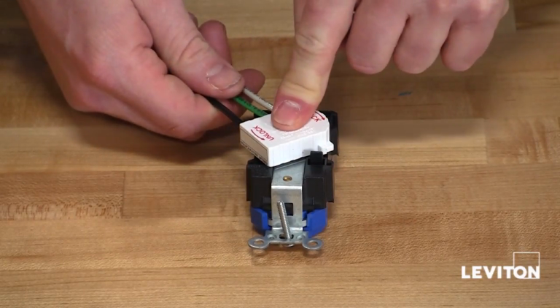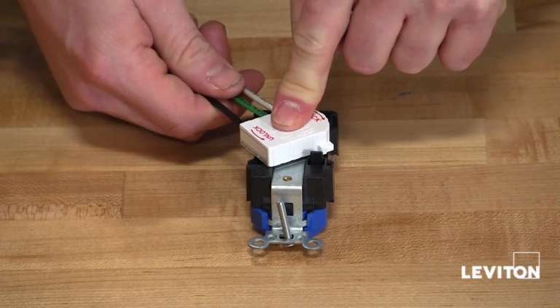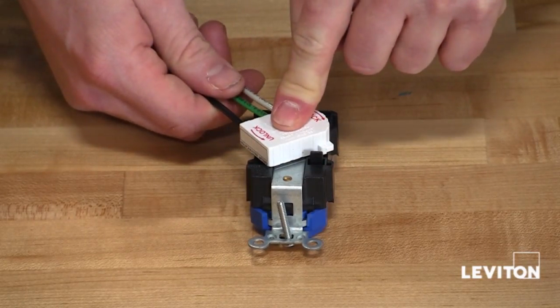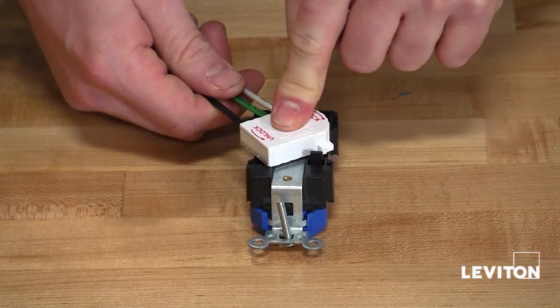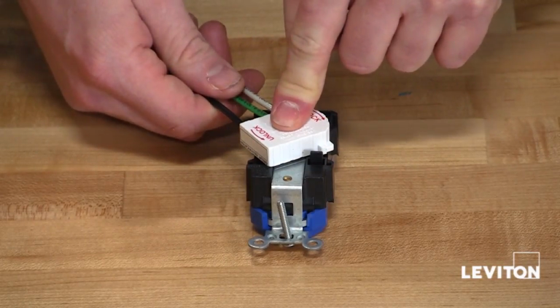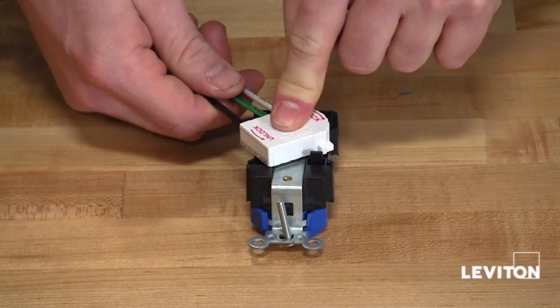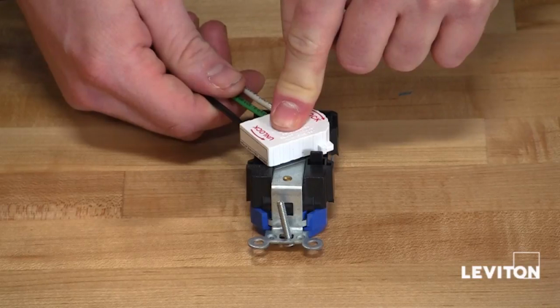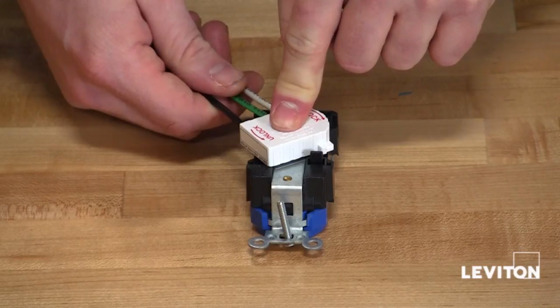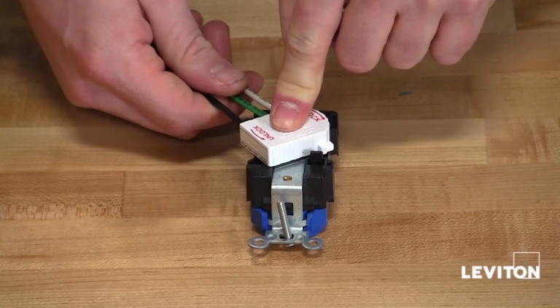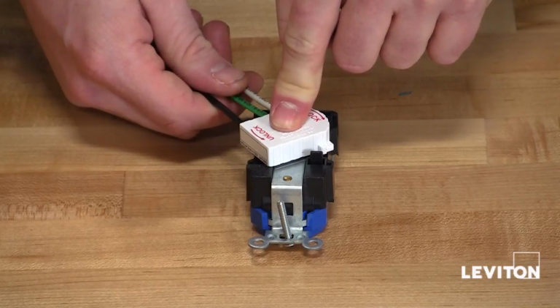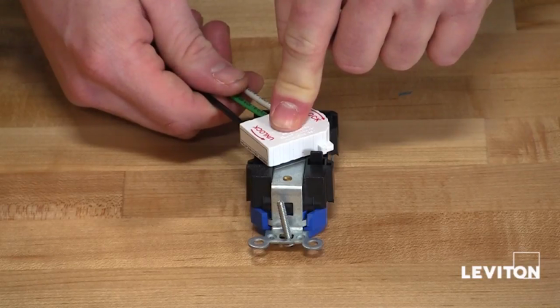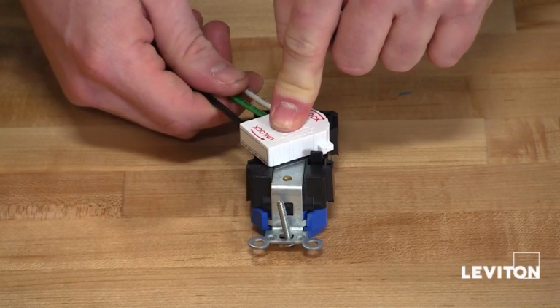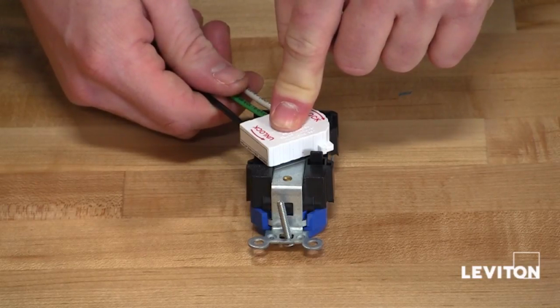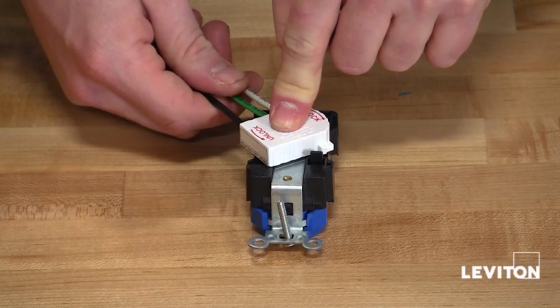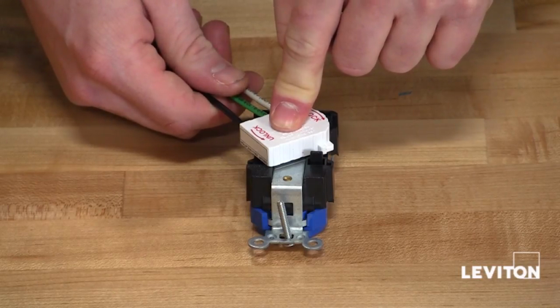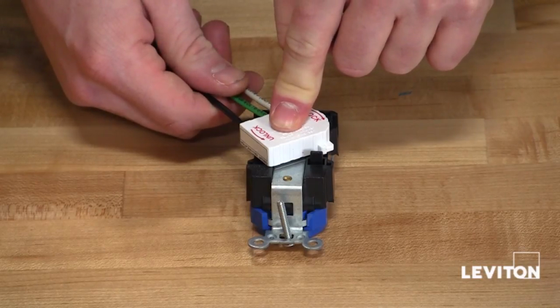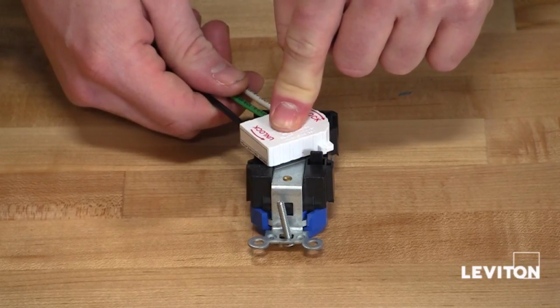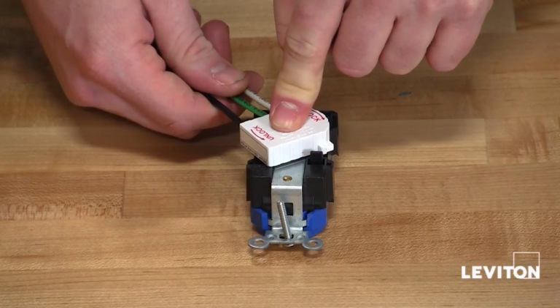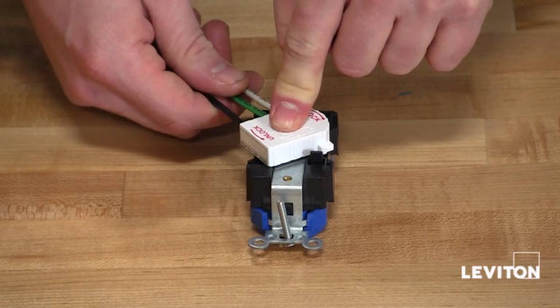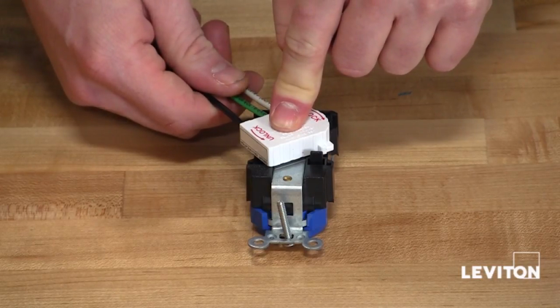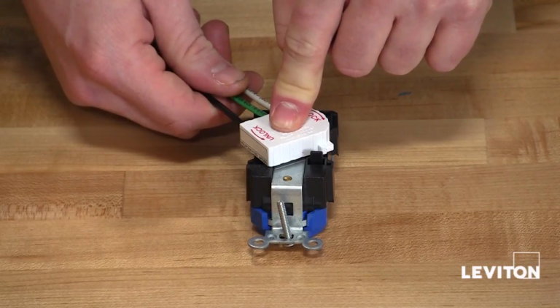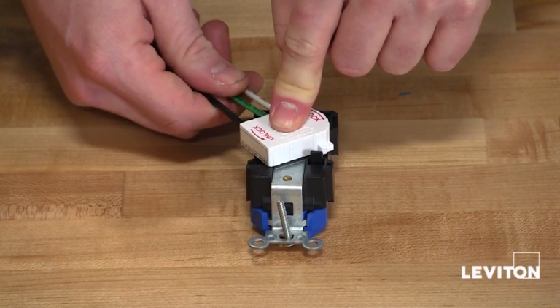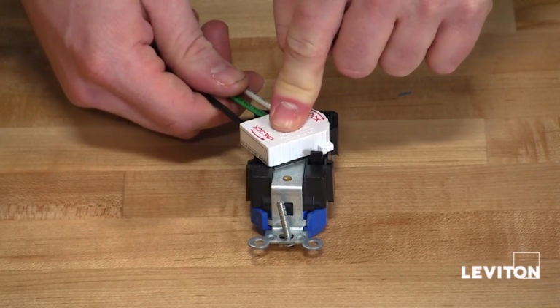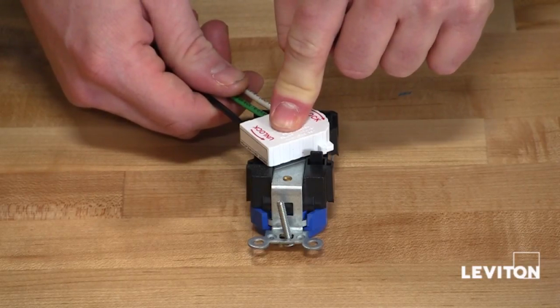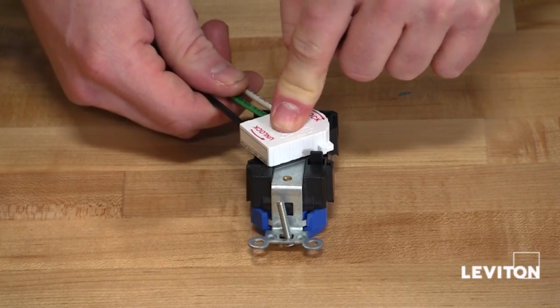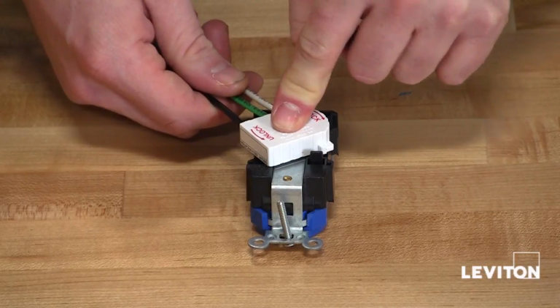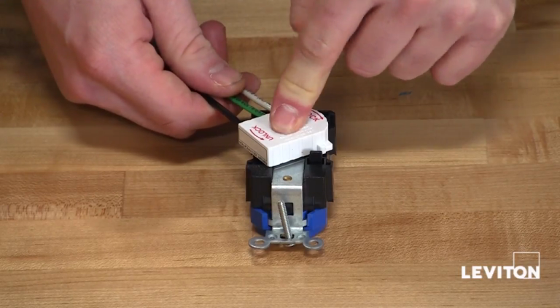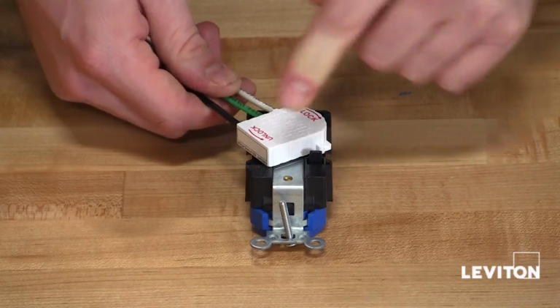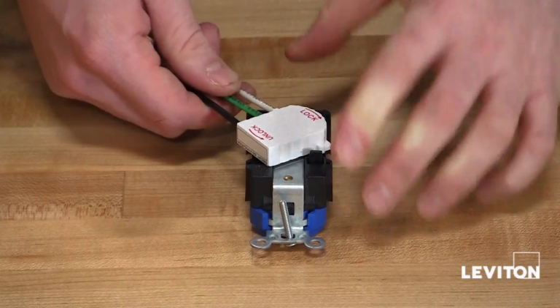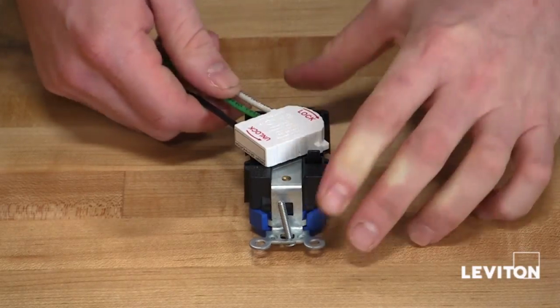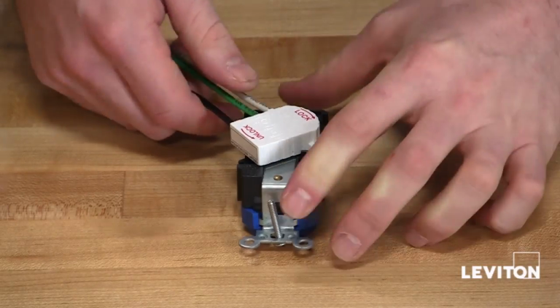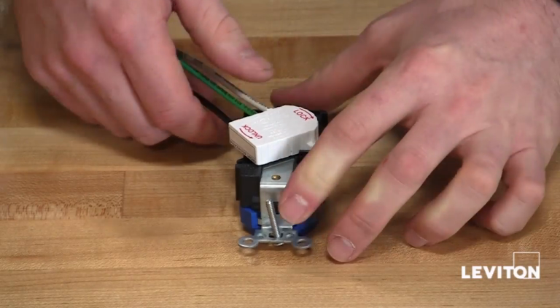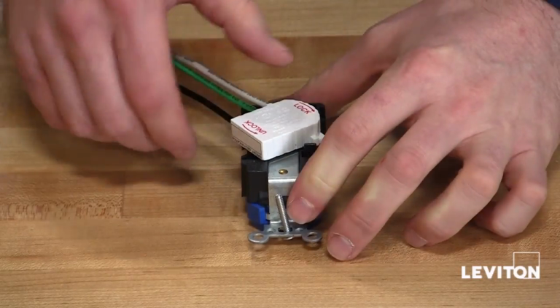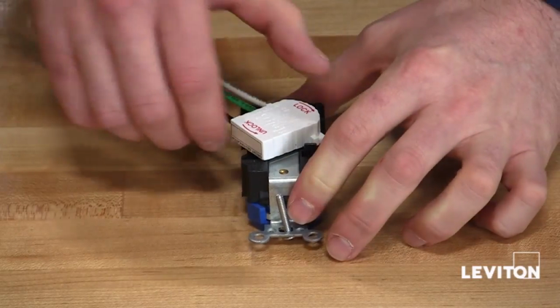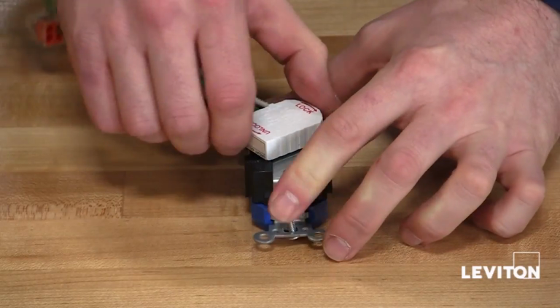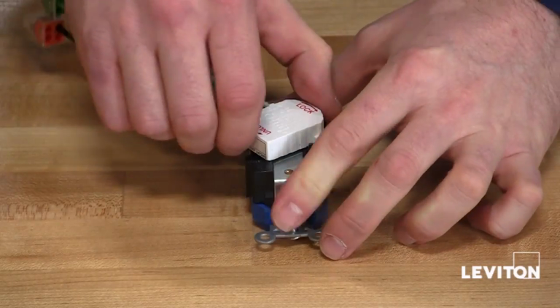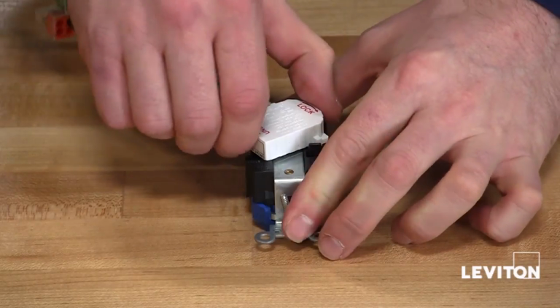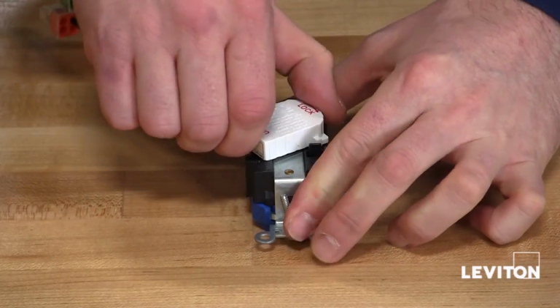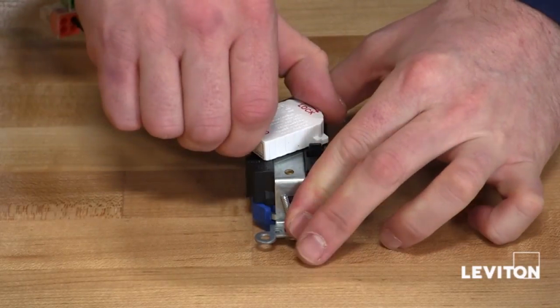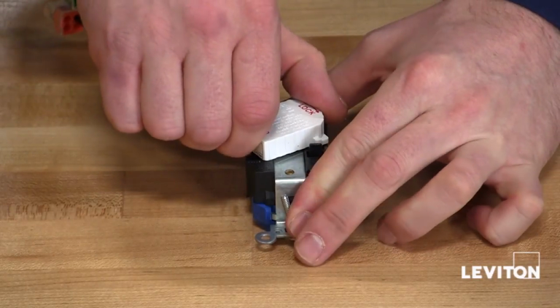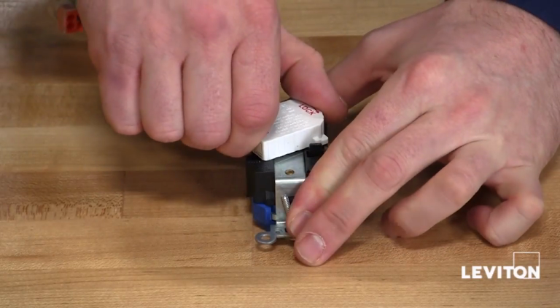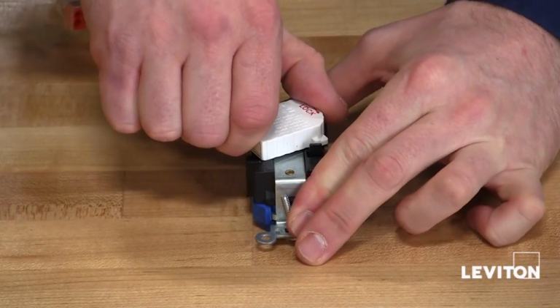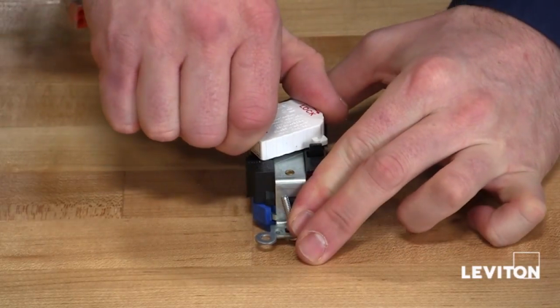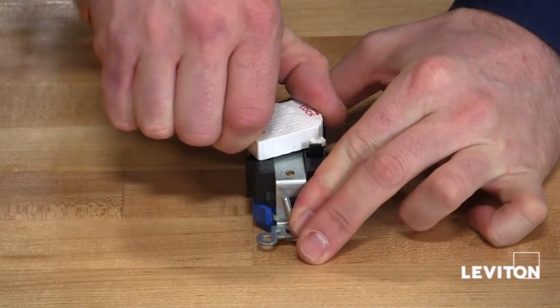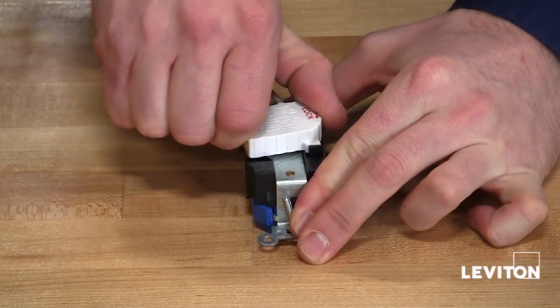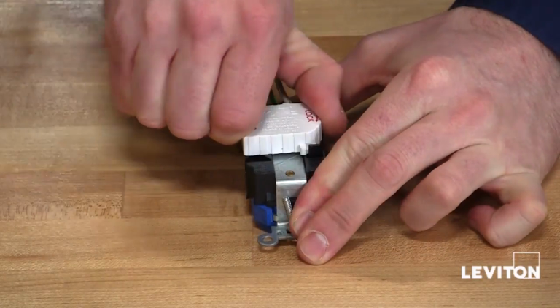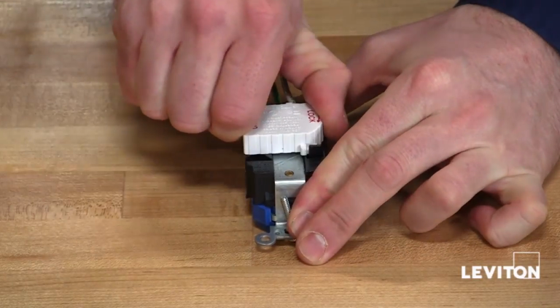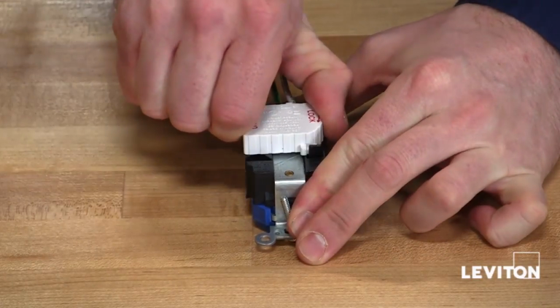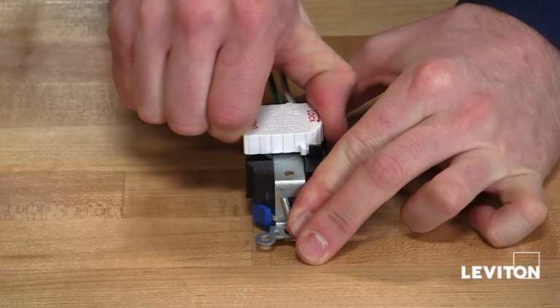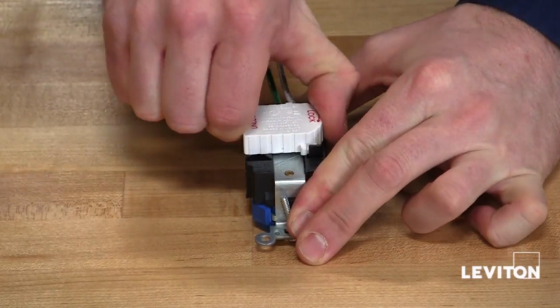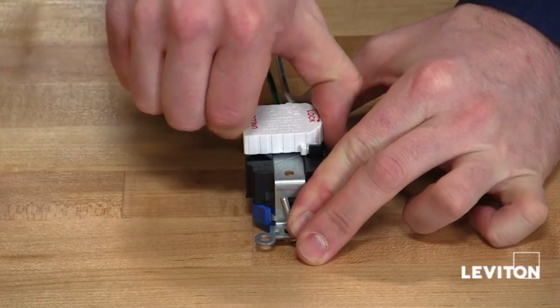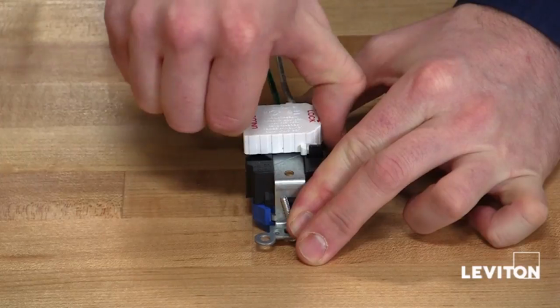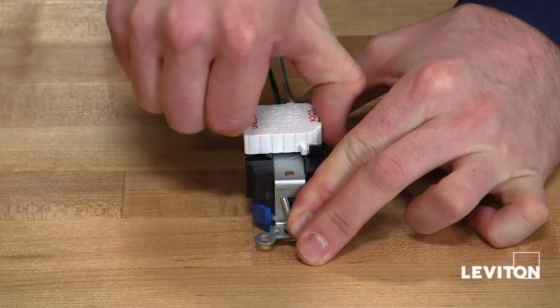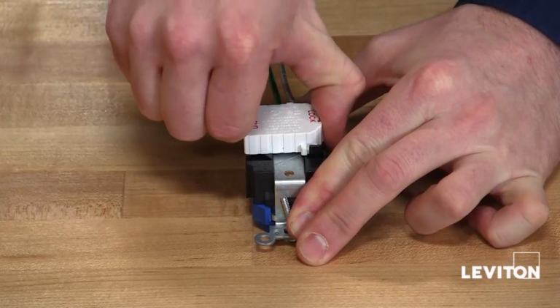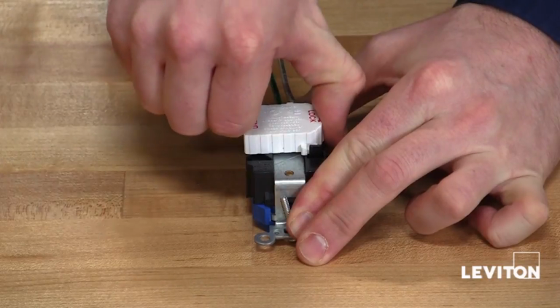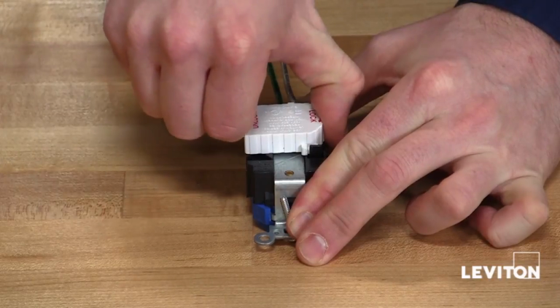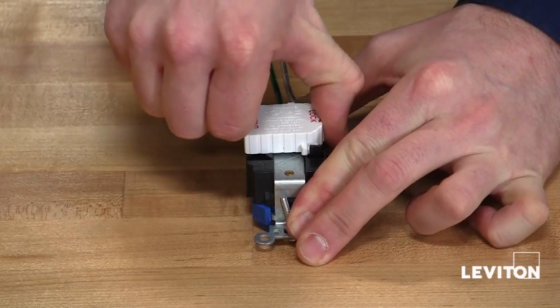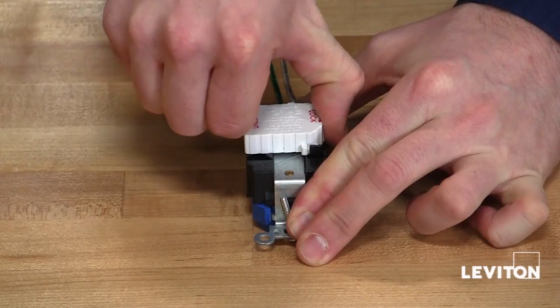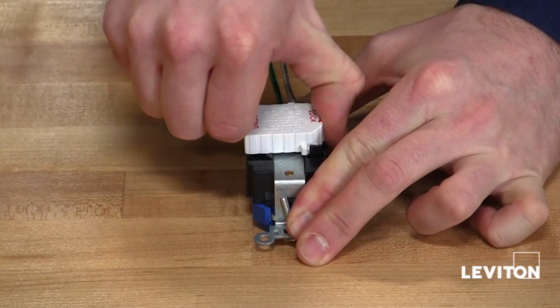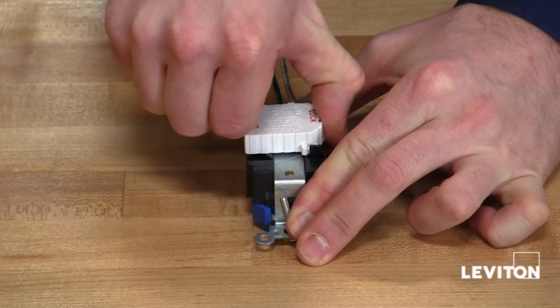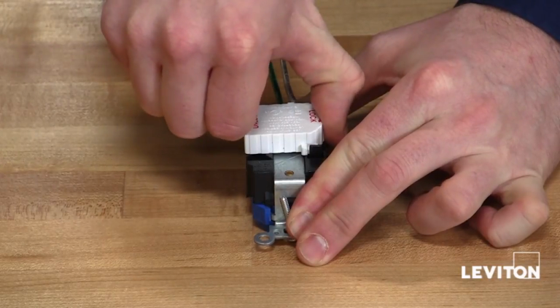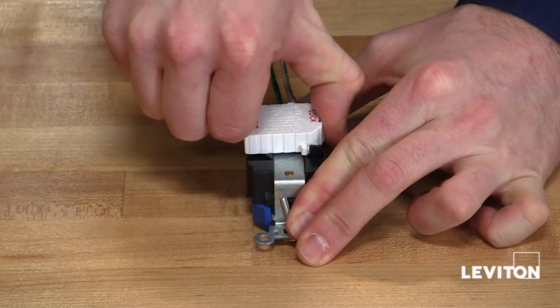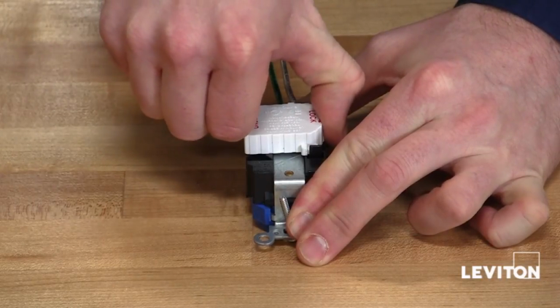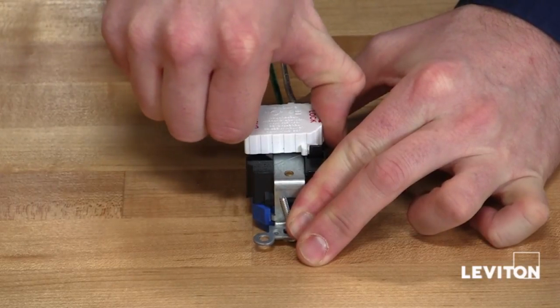Push the wiring module firmly onto the contacts and then twist clockwise, locking the module in place.